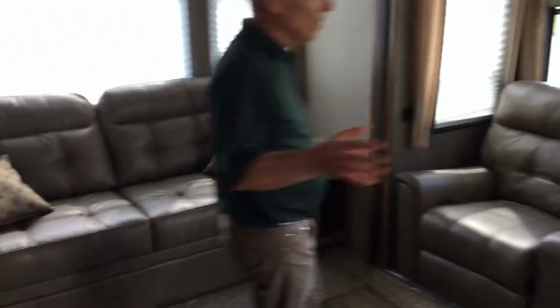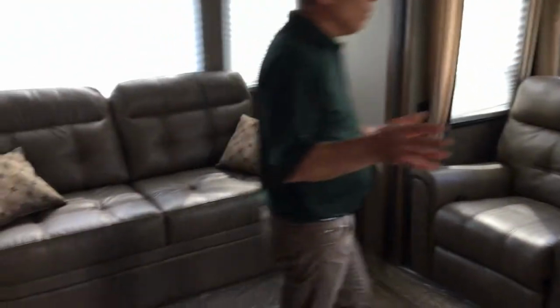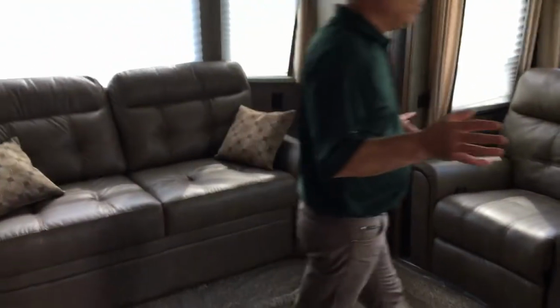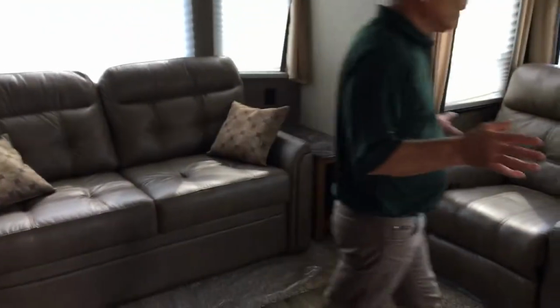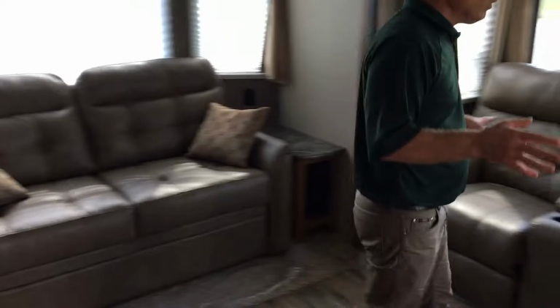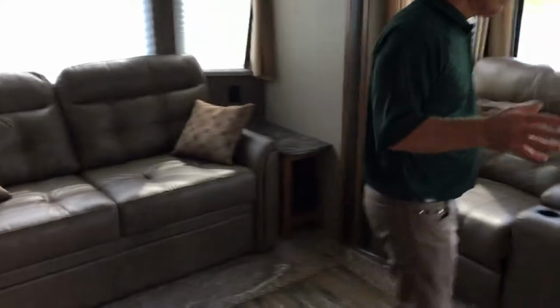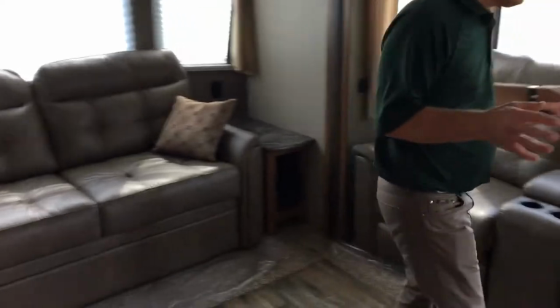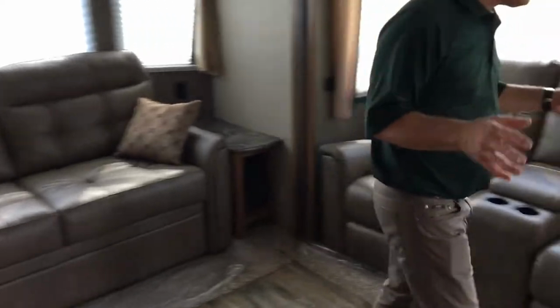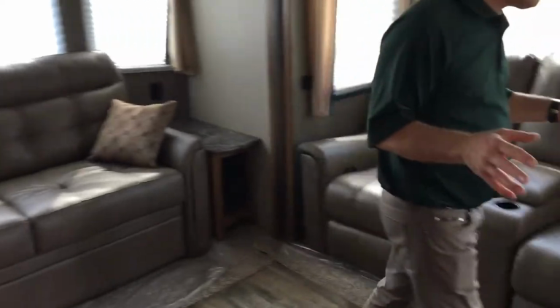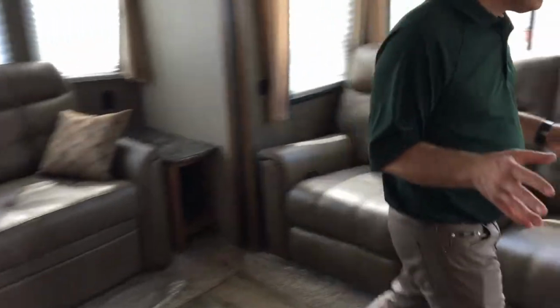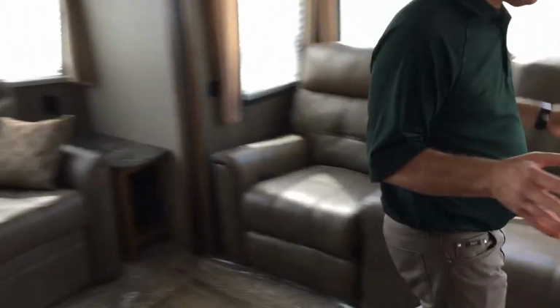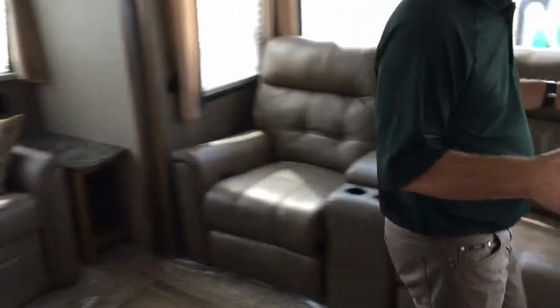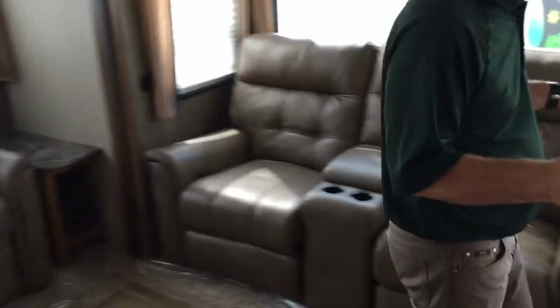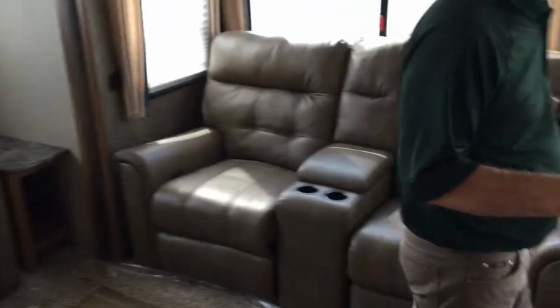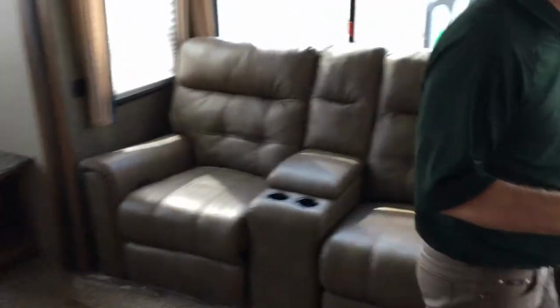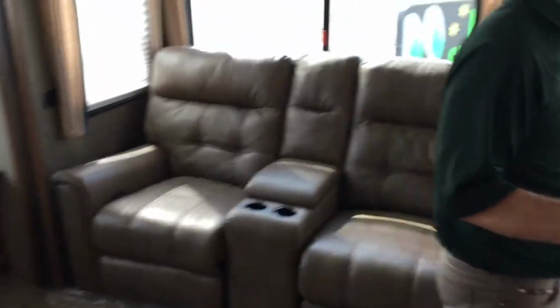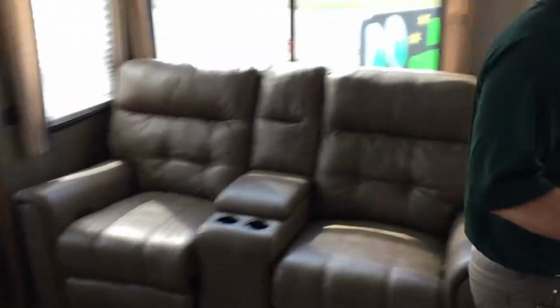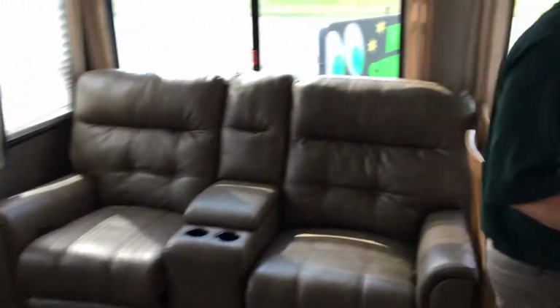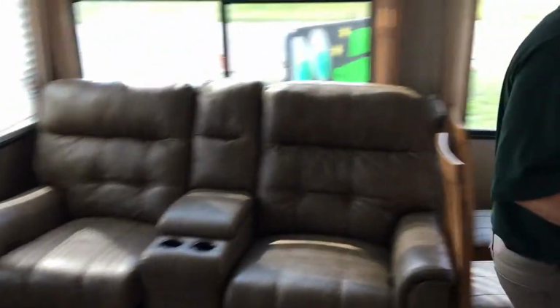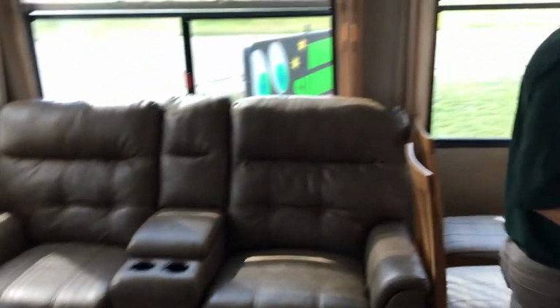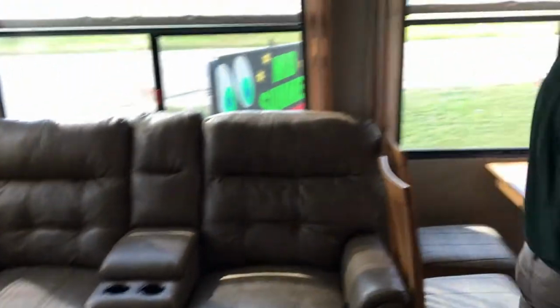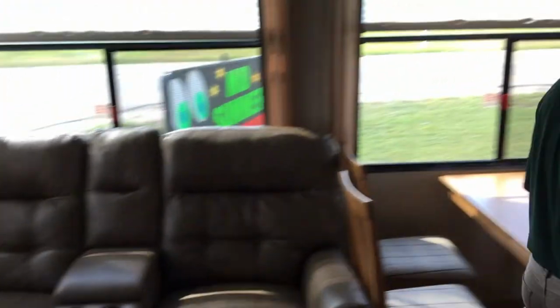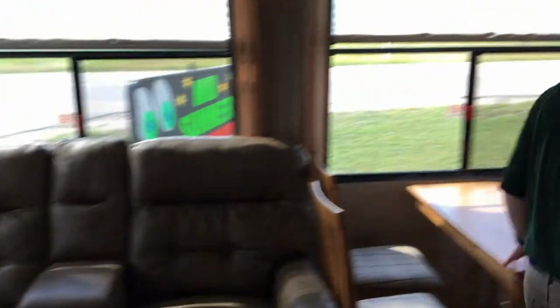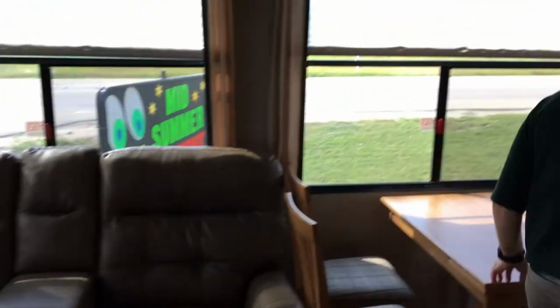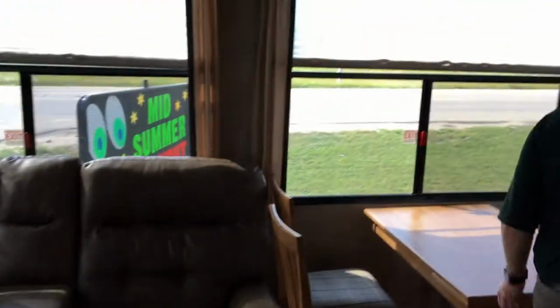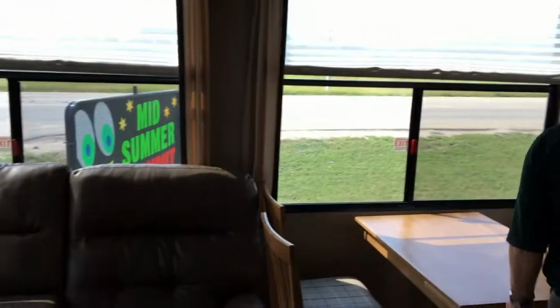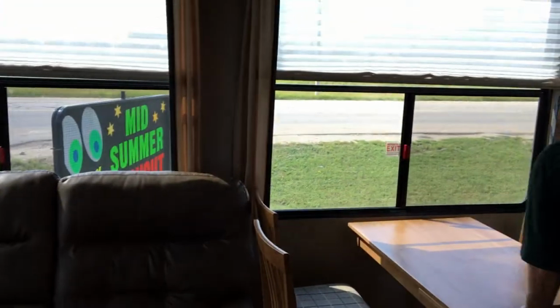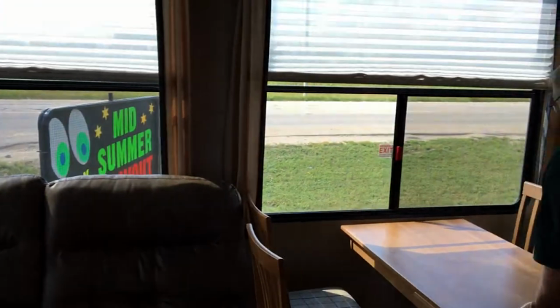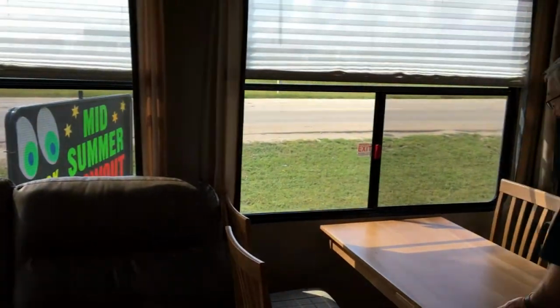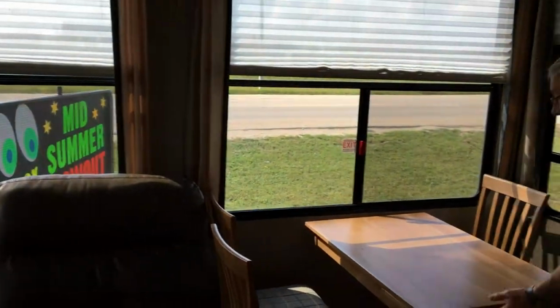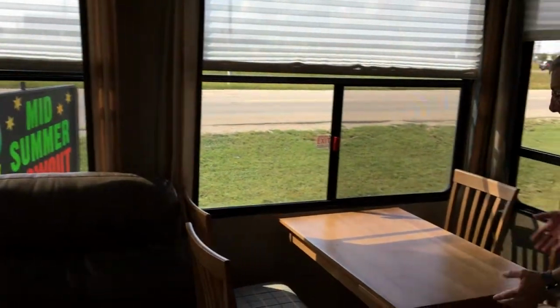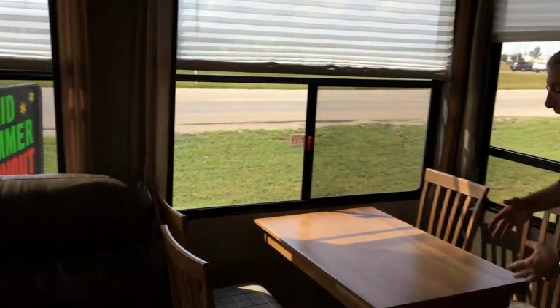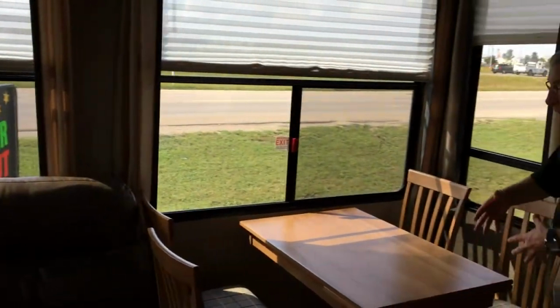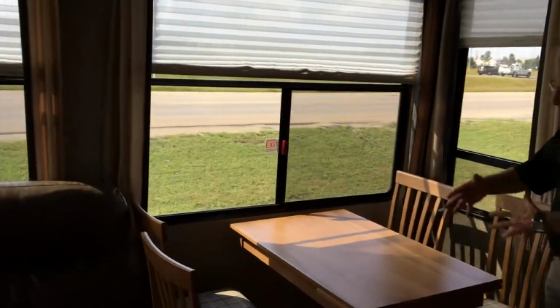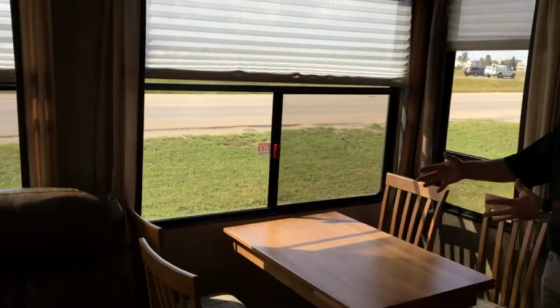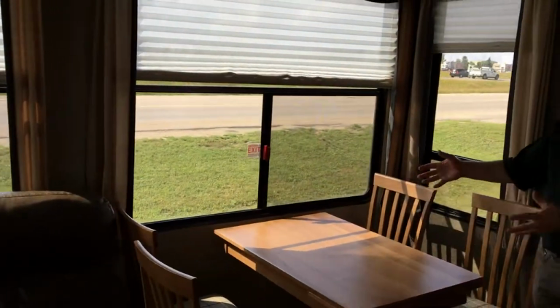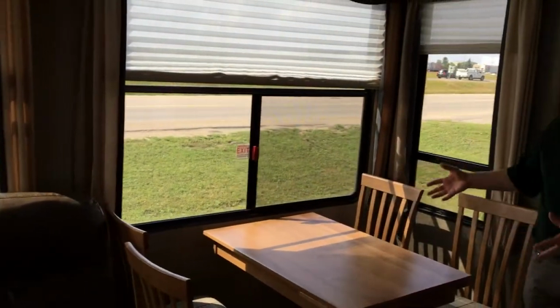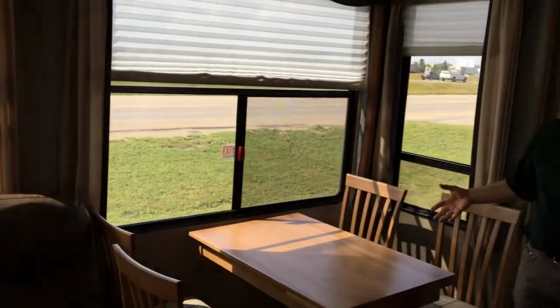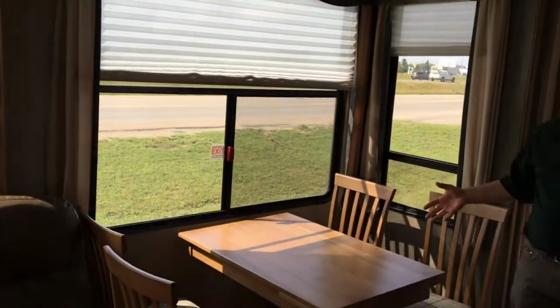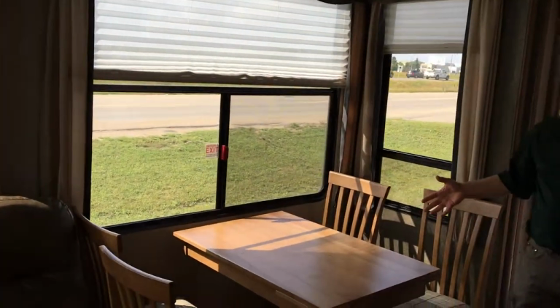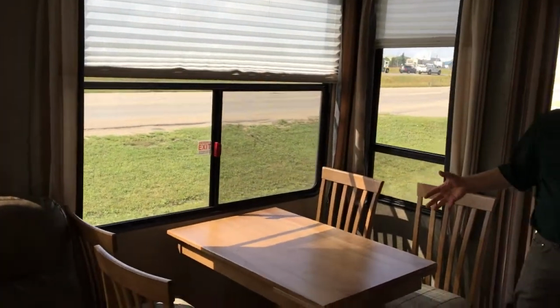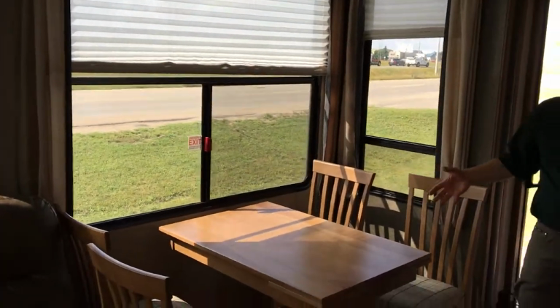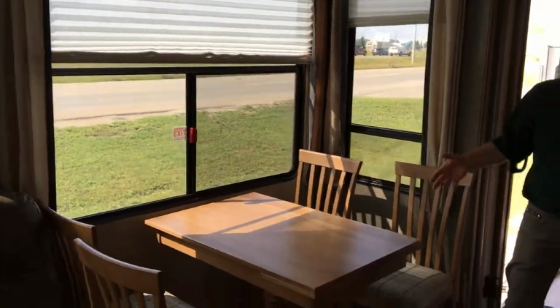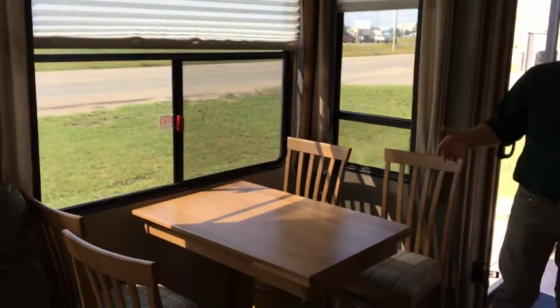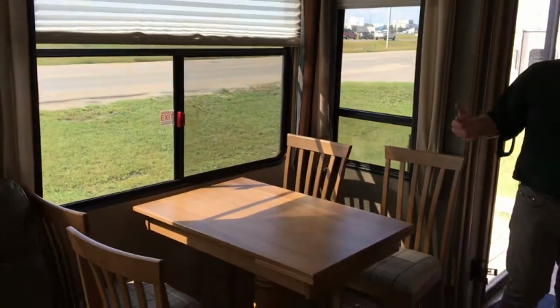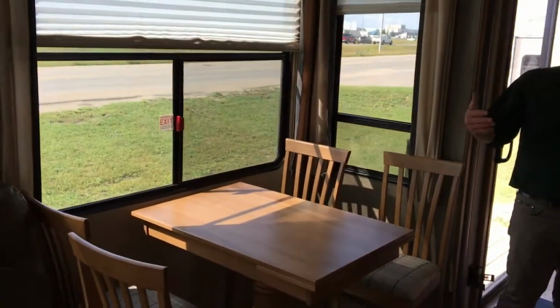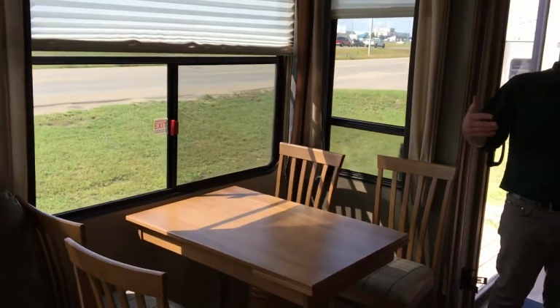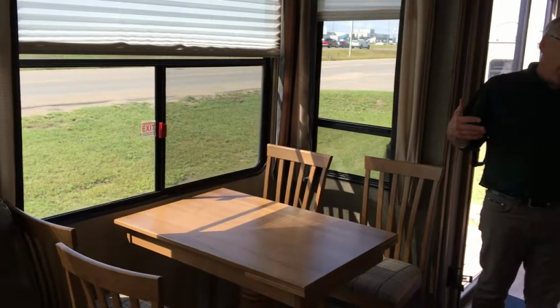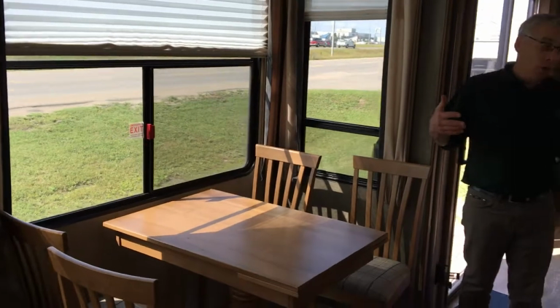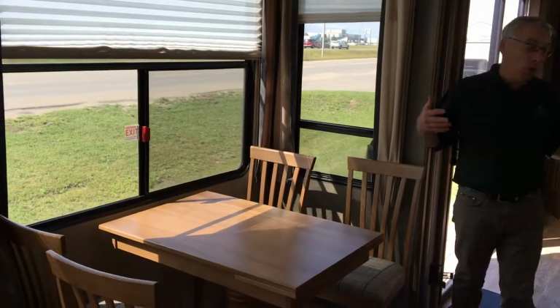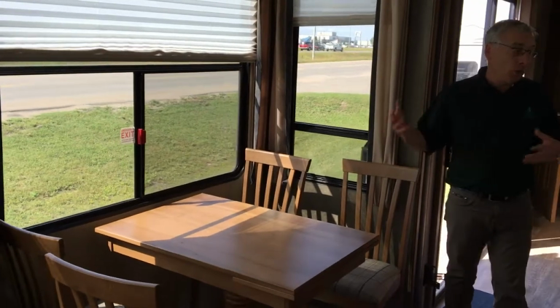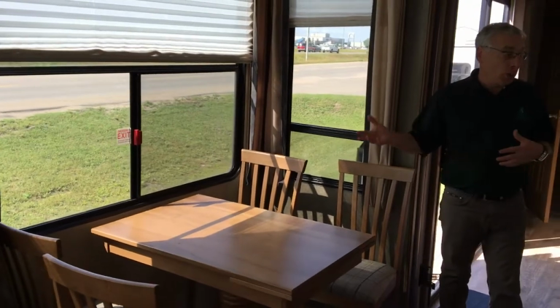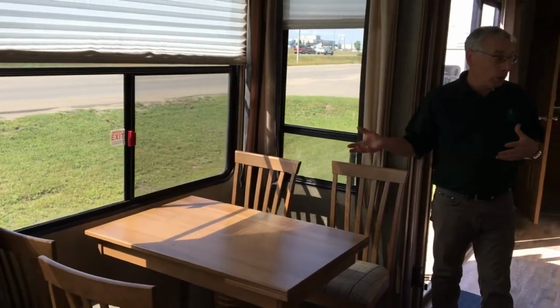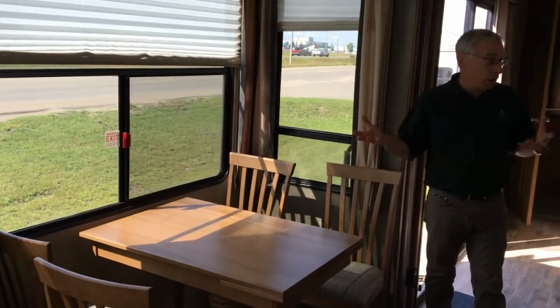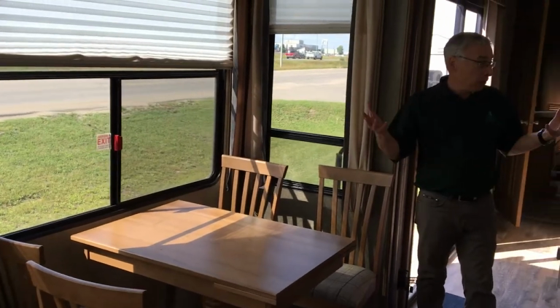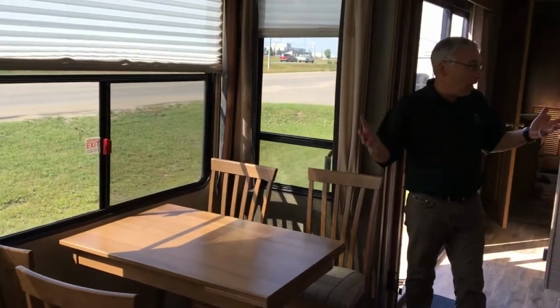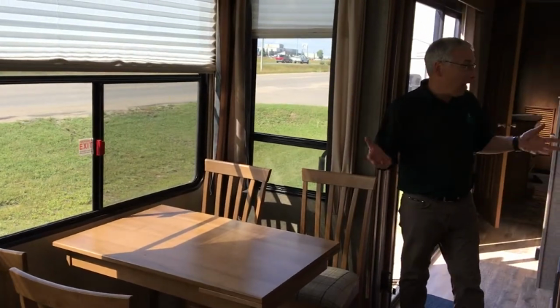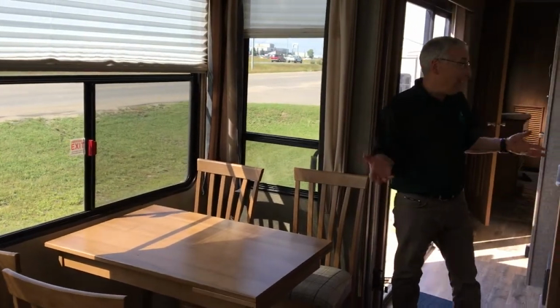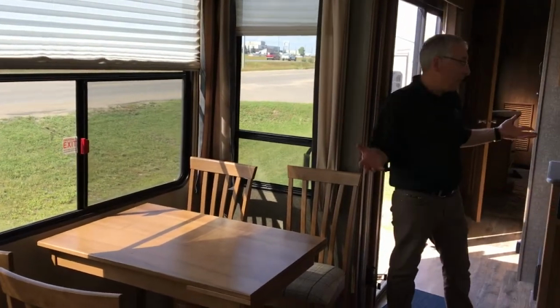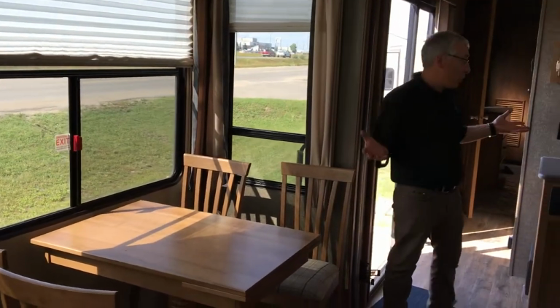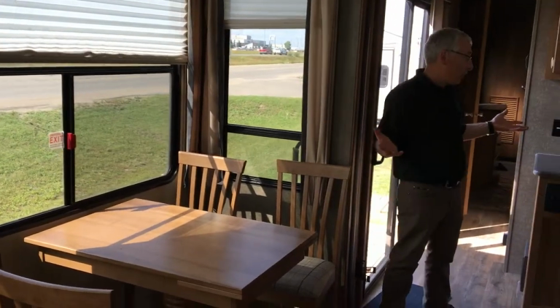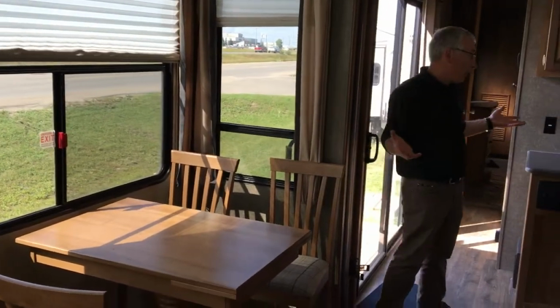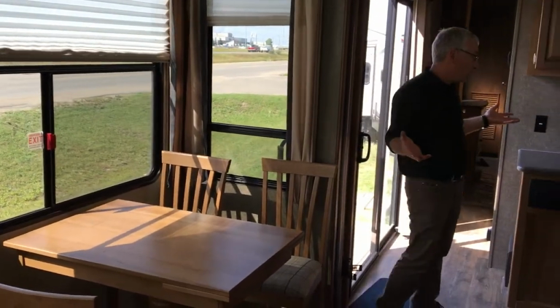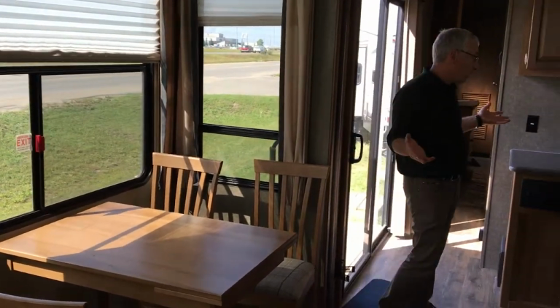Big windows at the dinette and lots of room for the chairs. And of course, across the dinette is your kitchen.